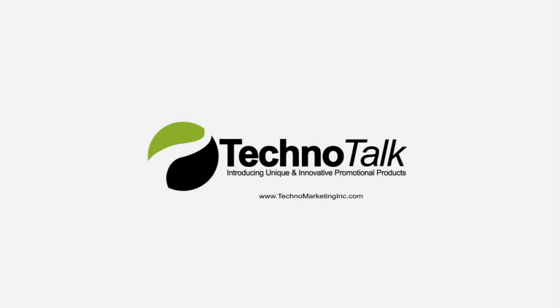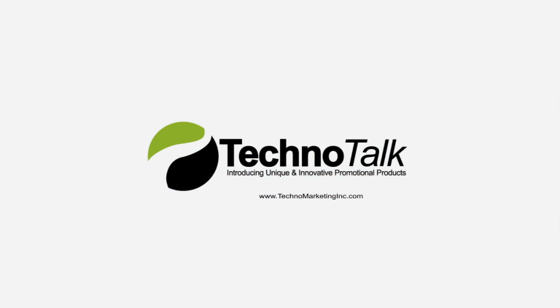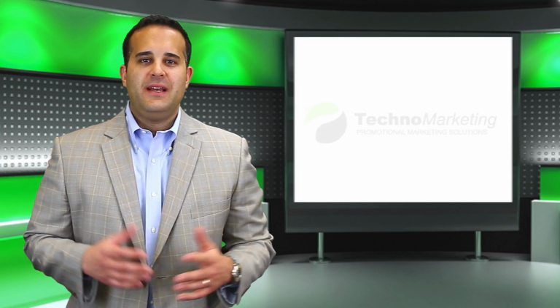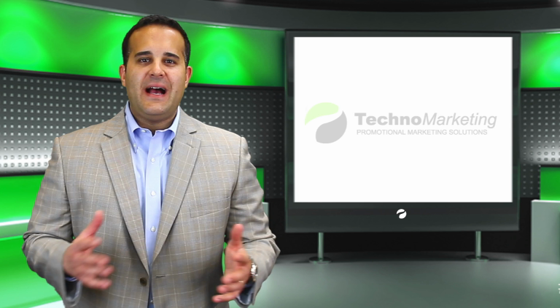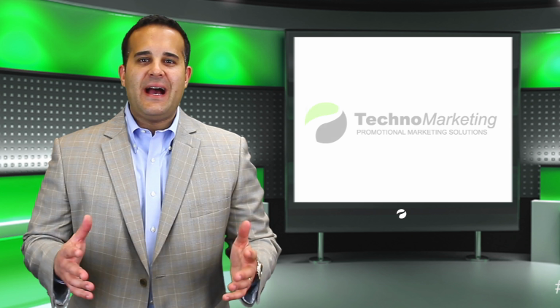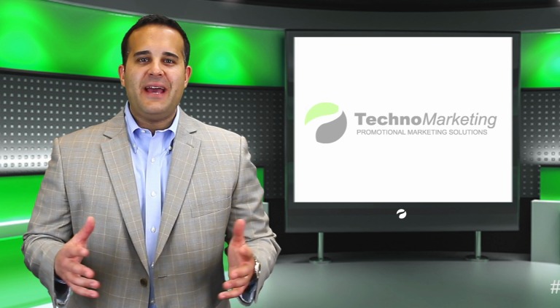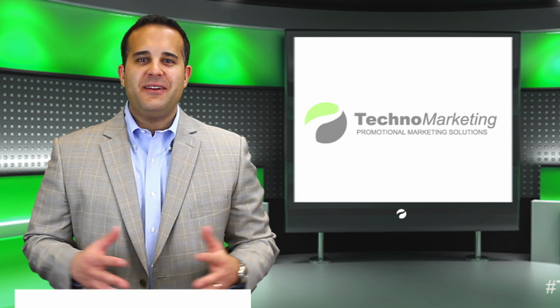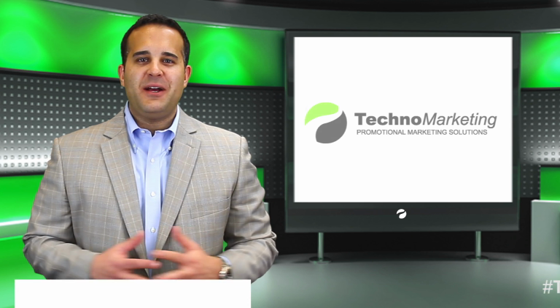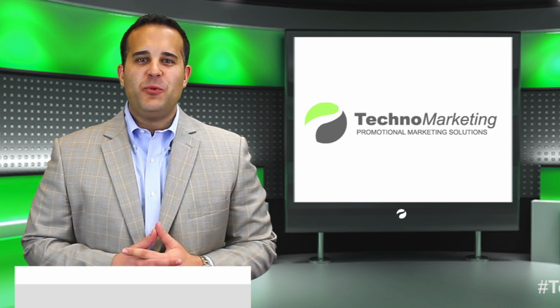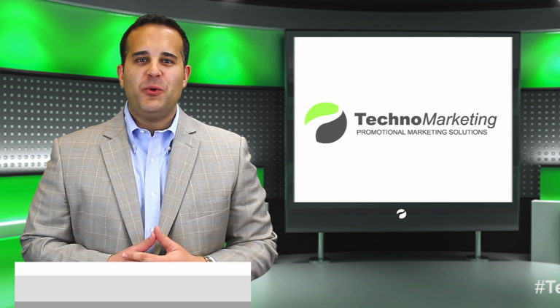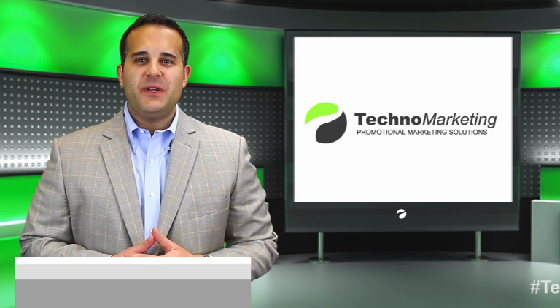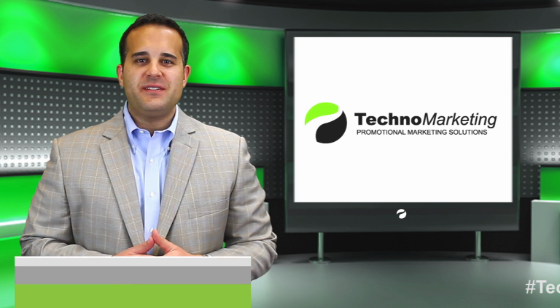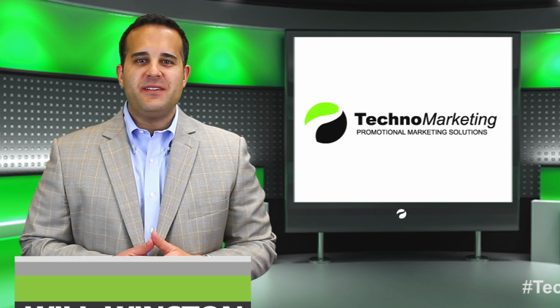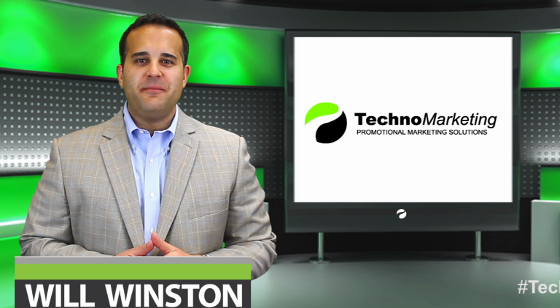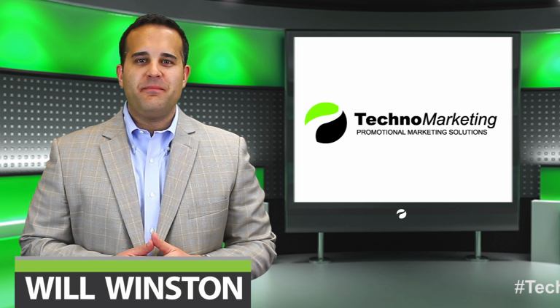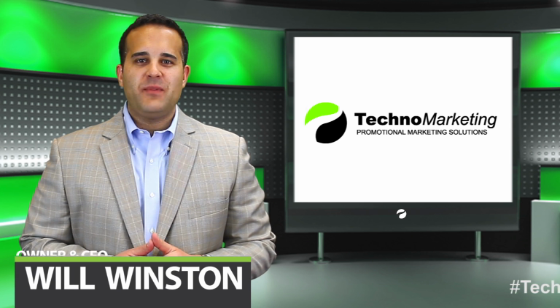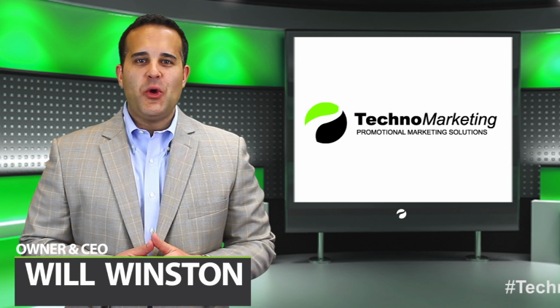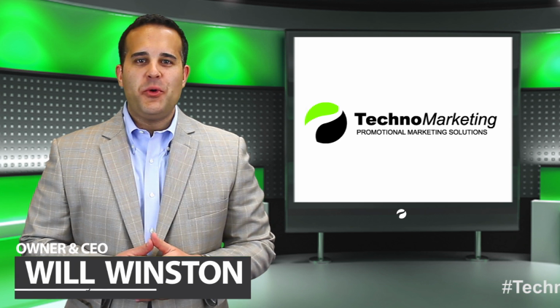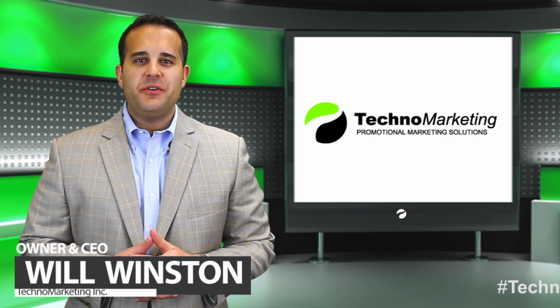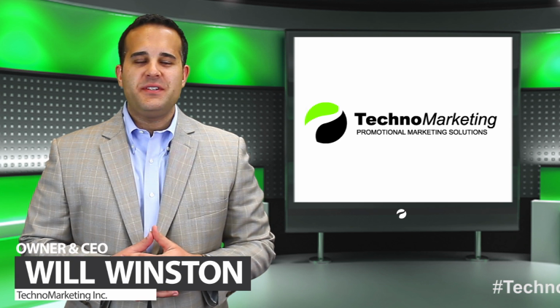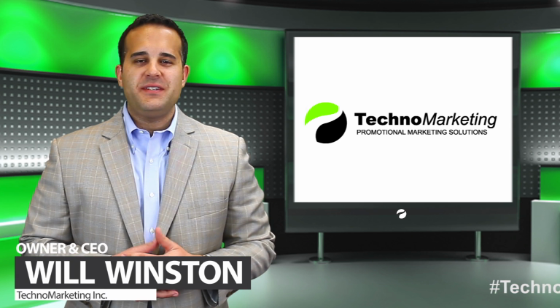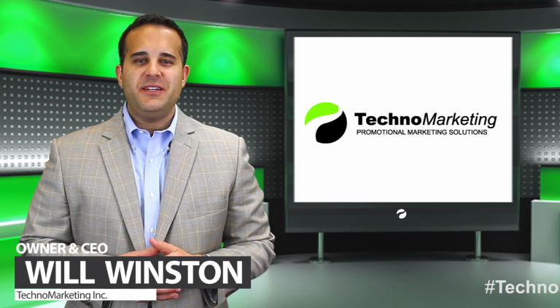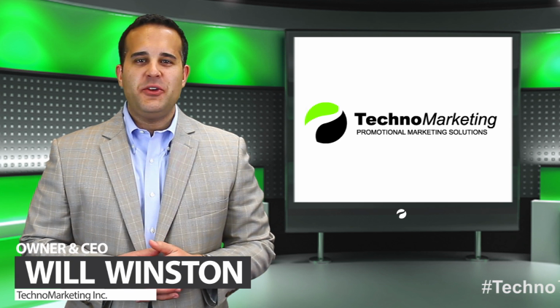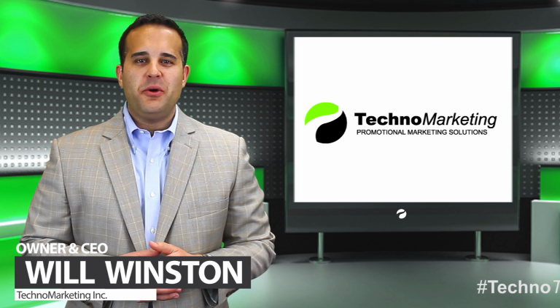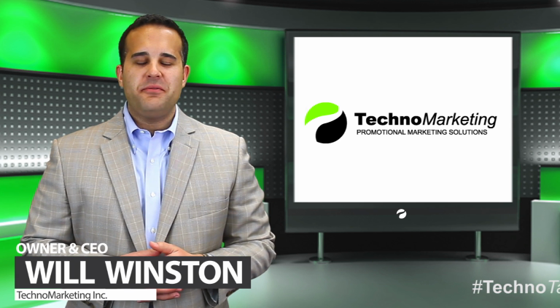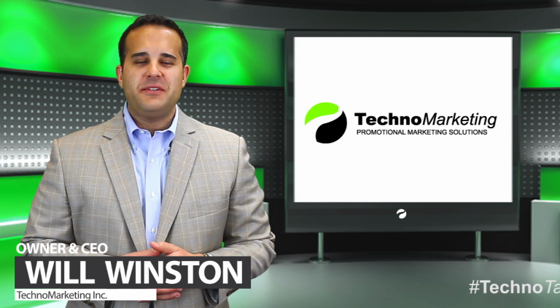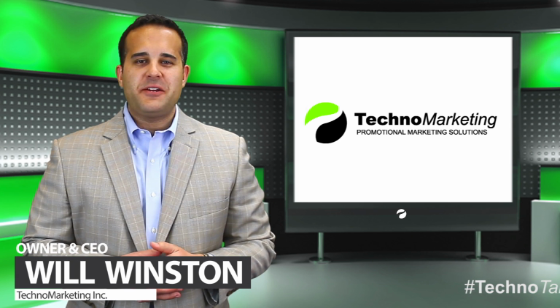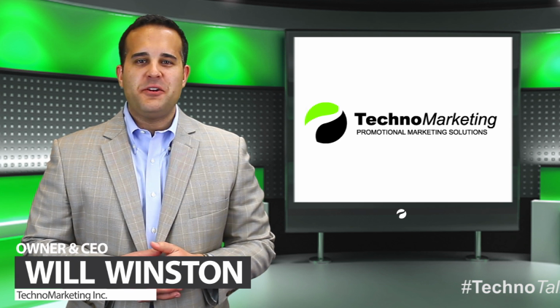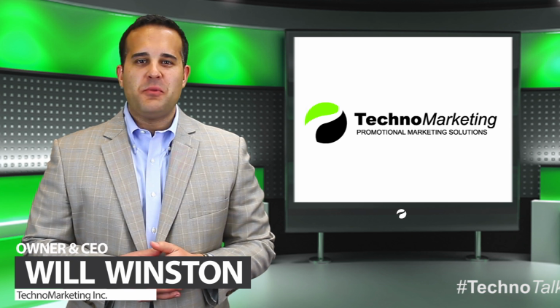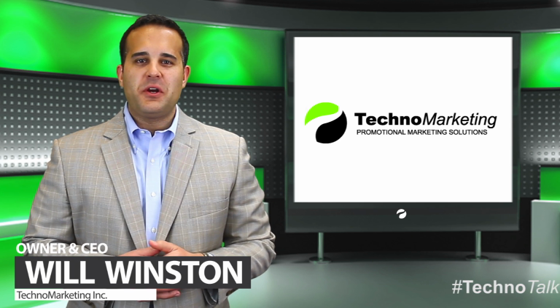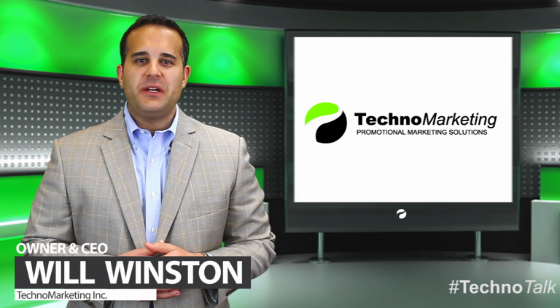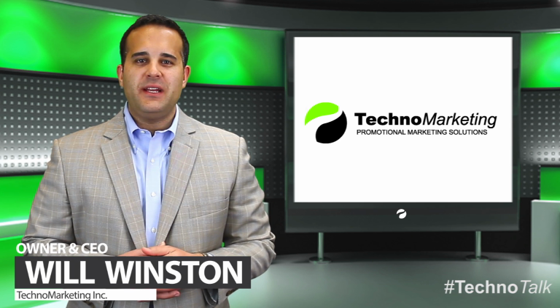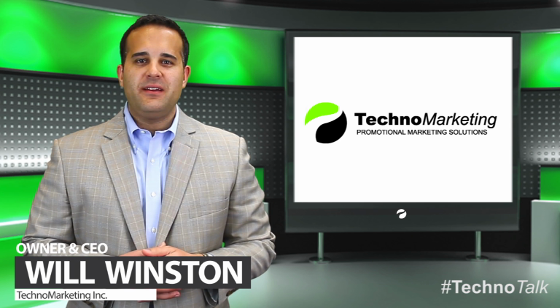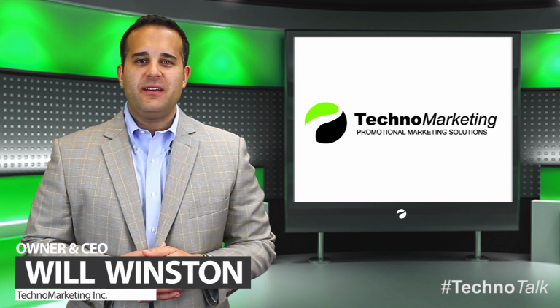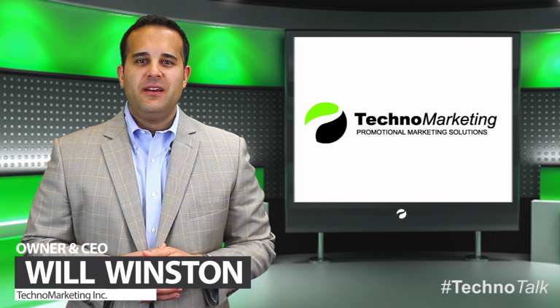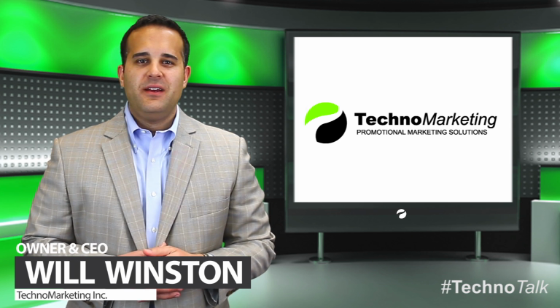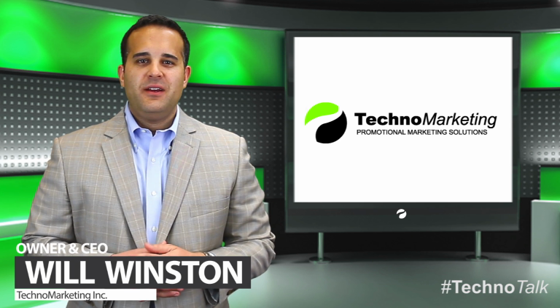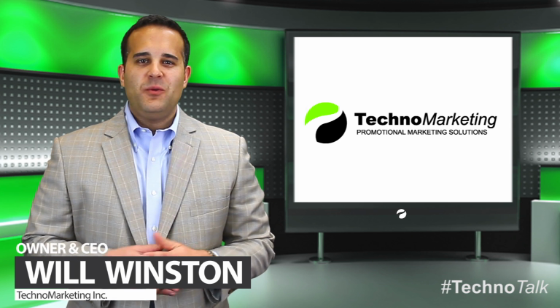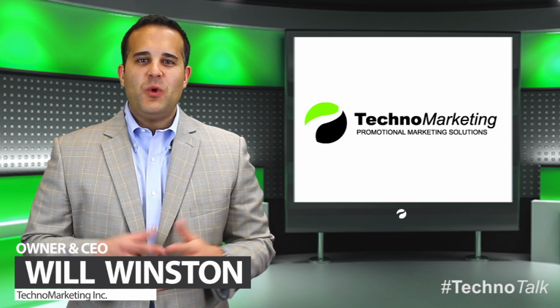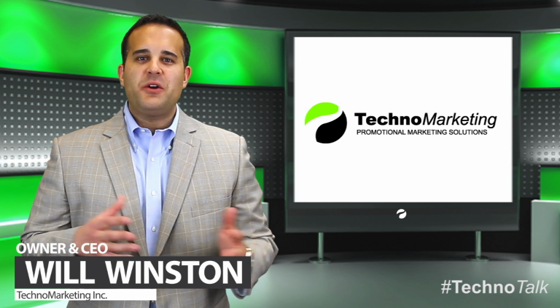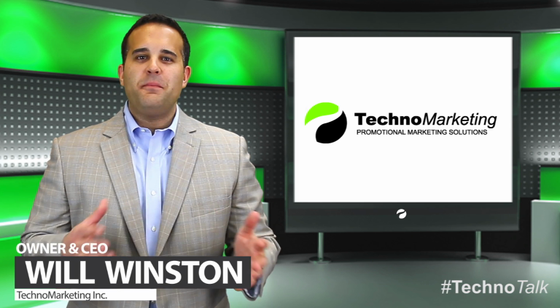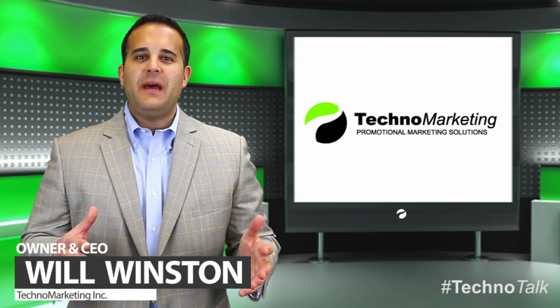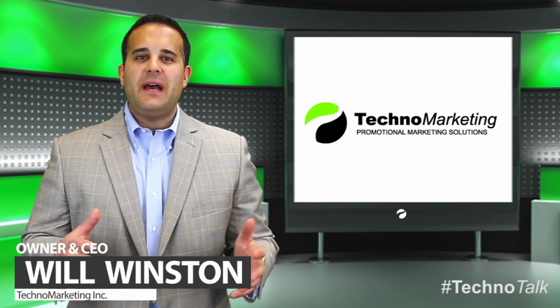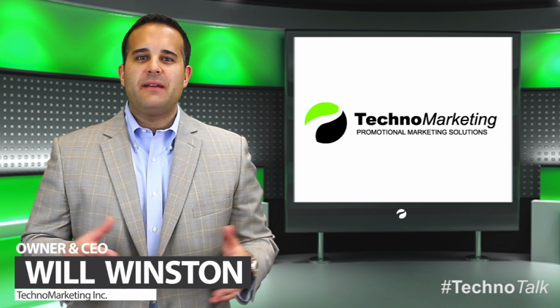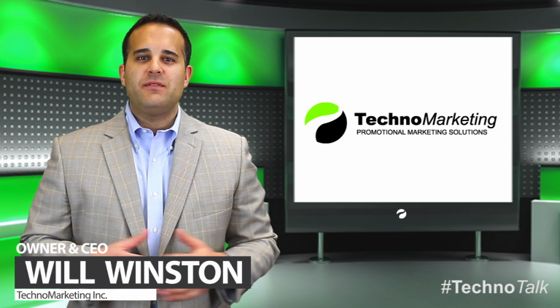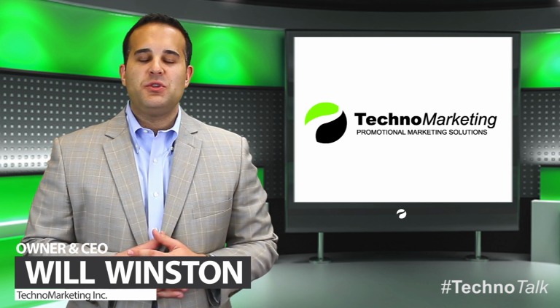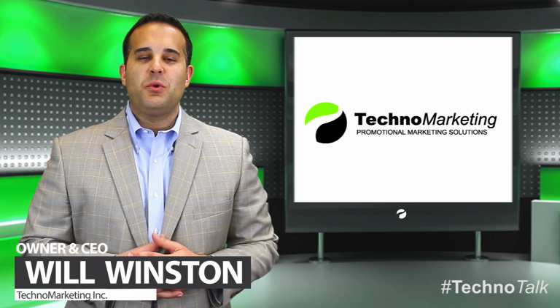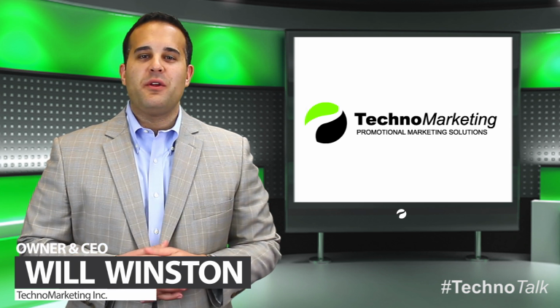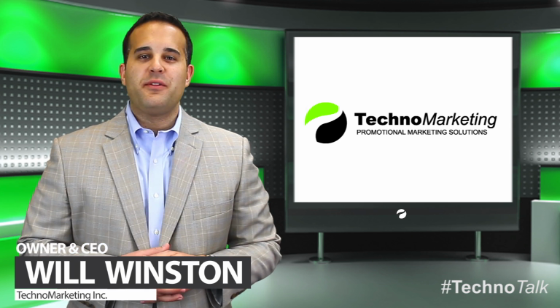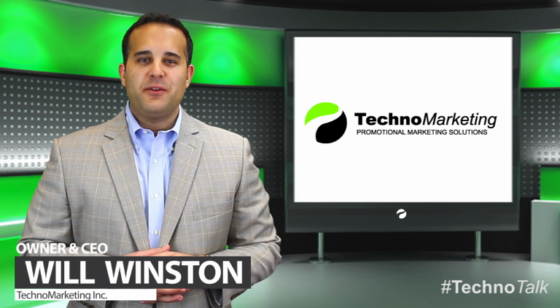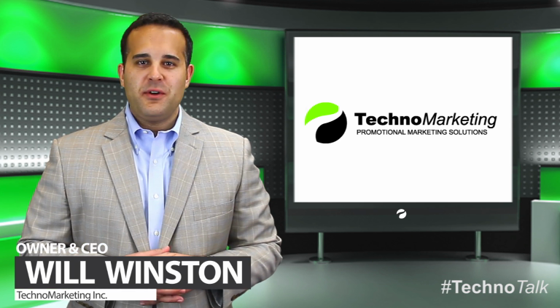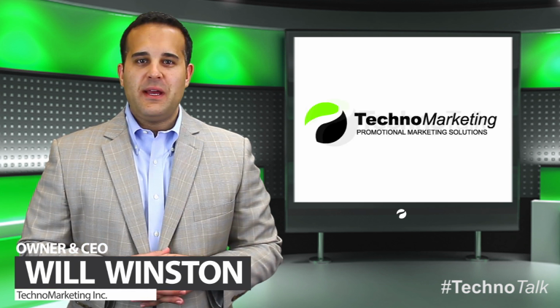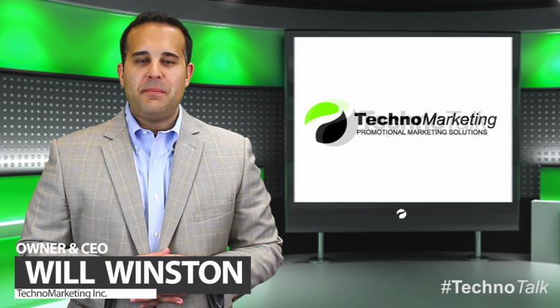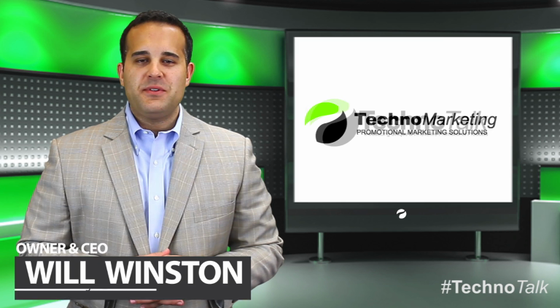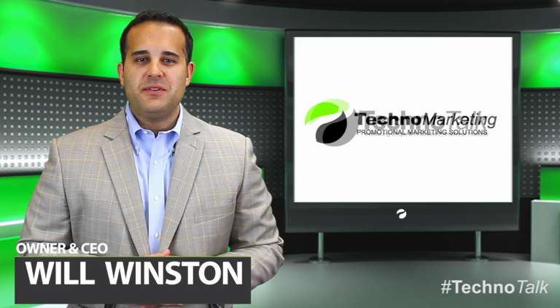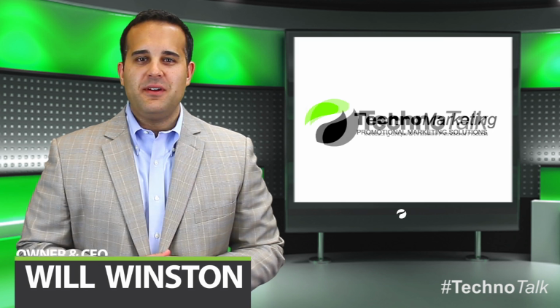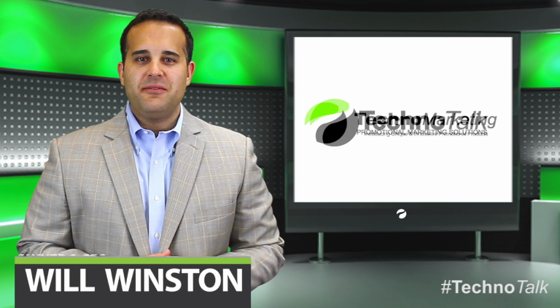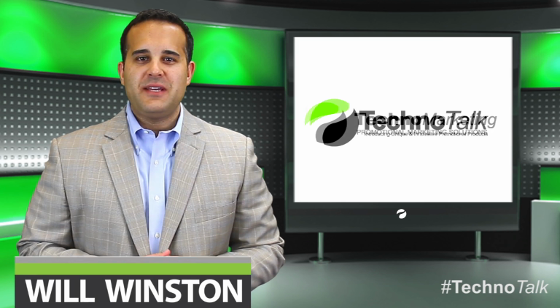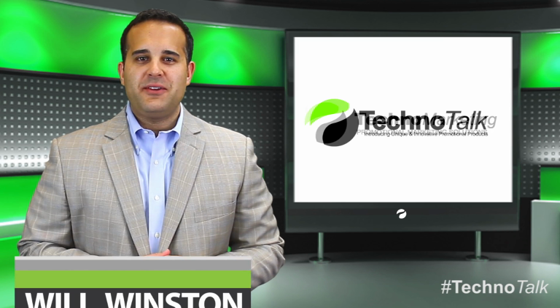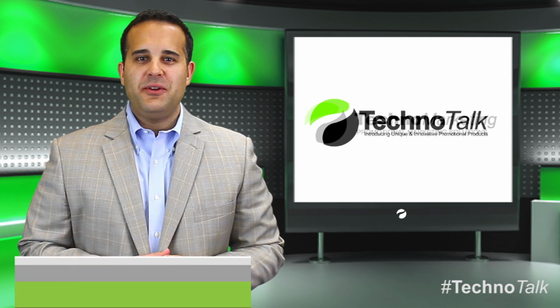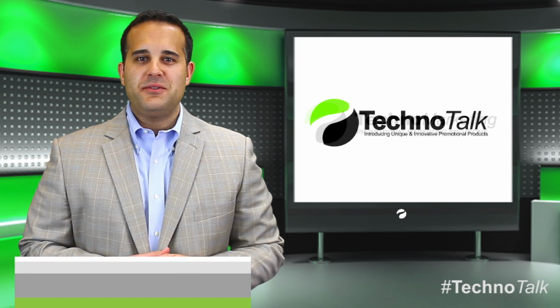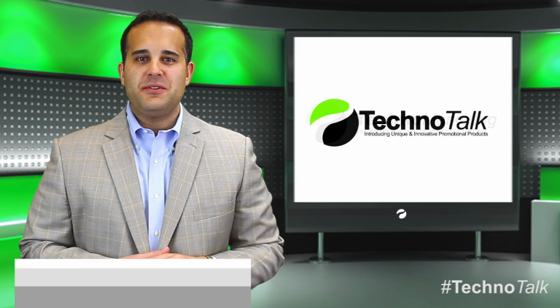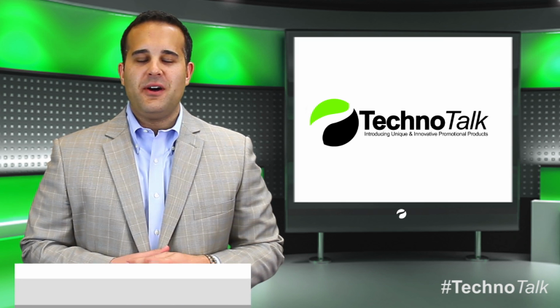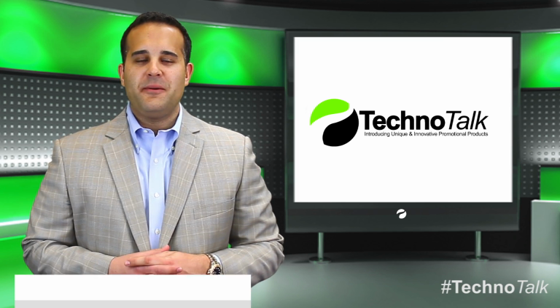Hi, I'm Will Winston, owner and CEO of Techno Marketing. Welcome back to our third episode of Techno Talk.